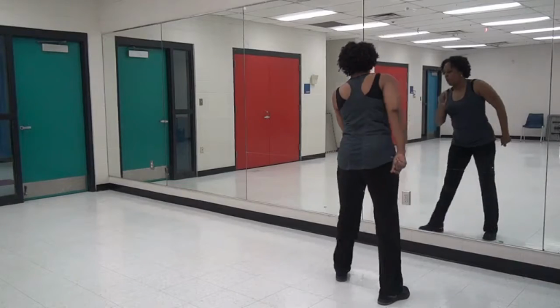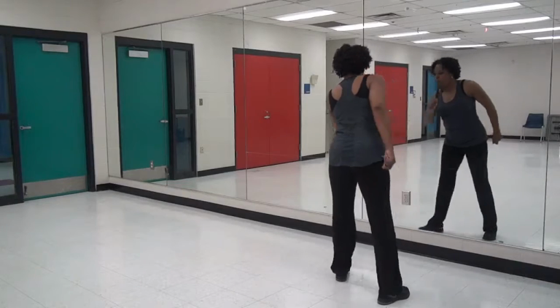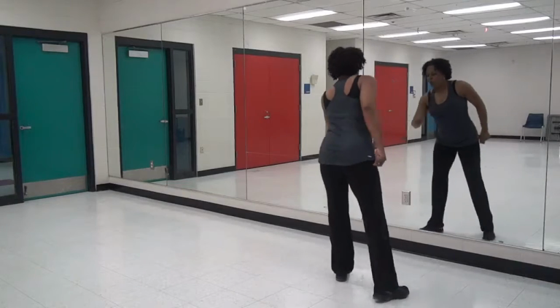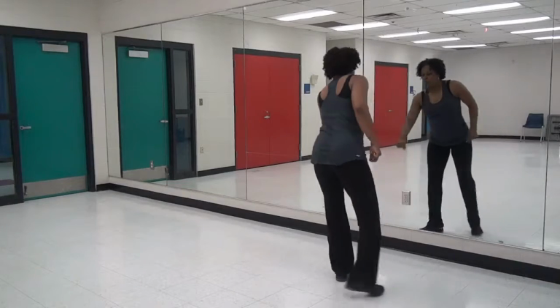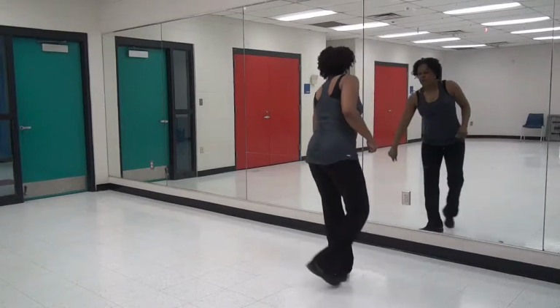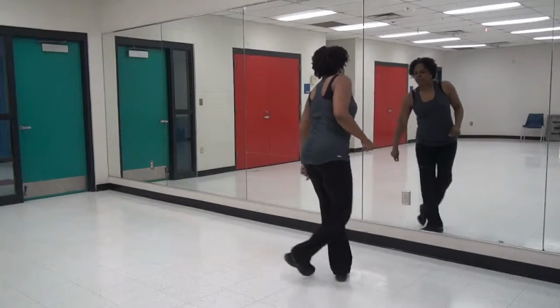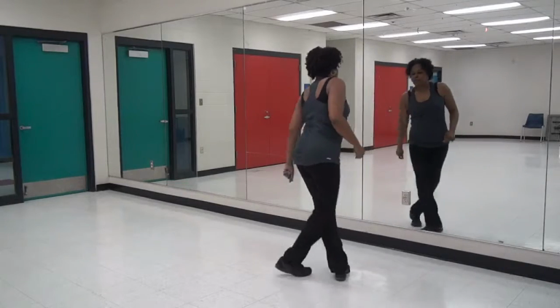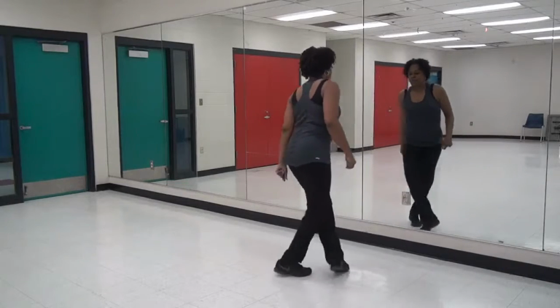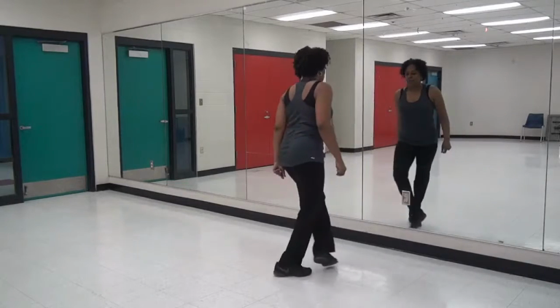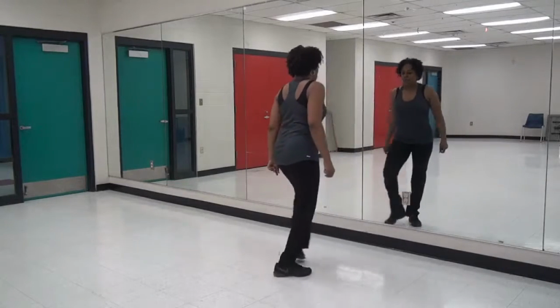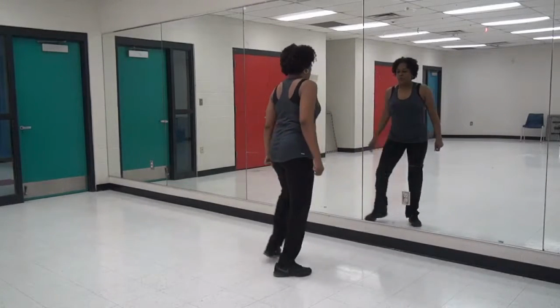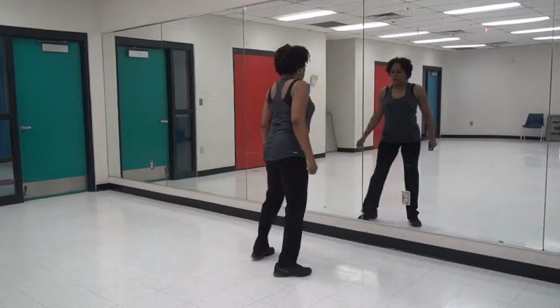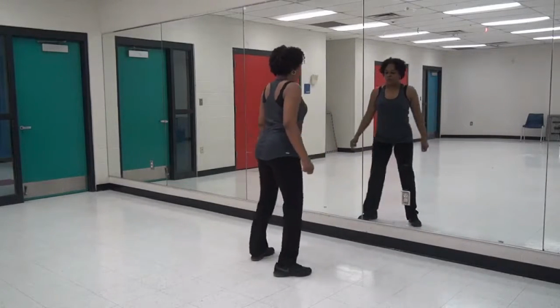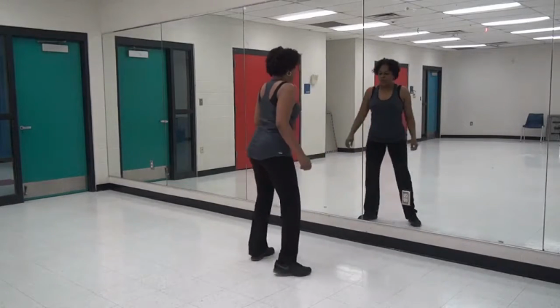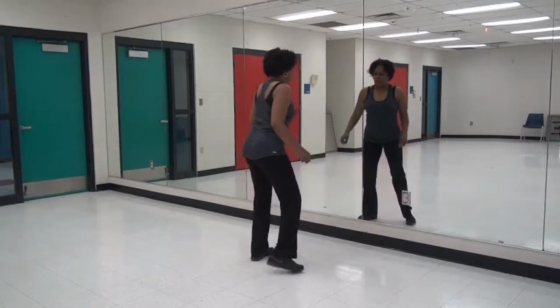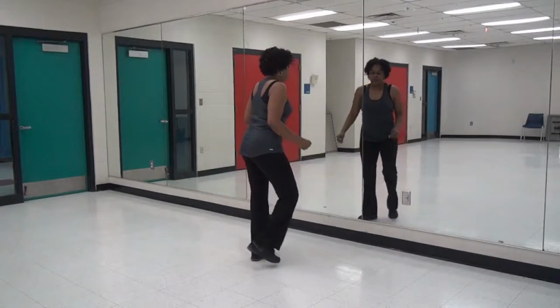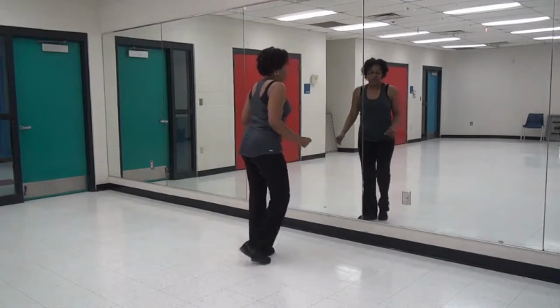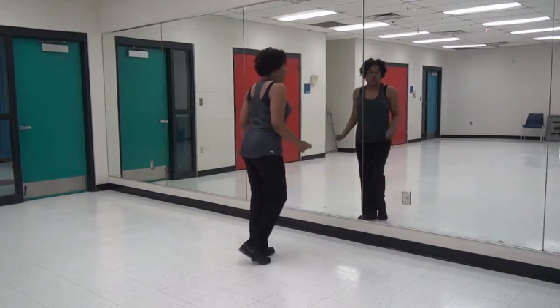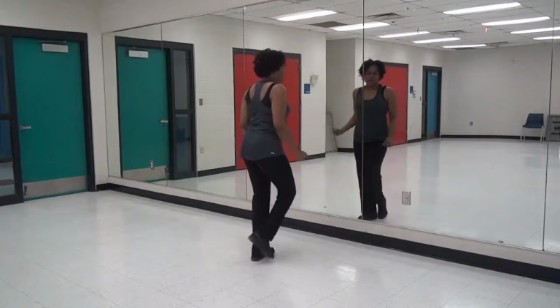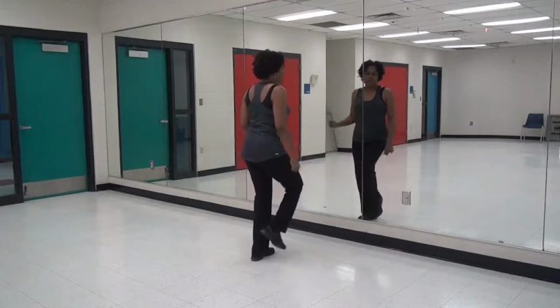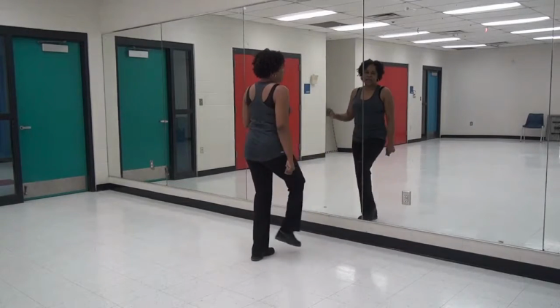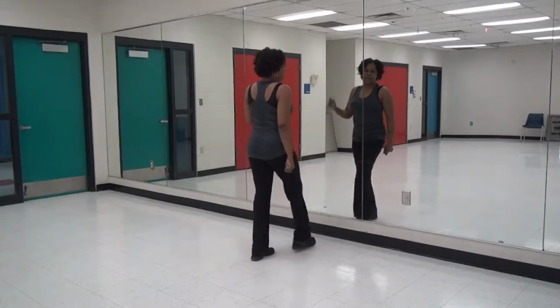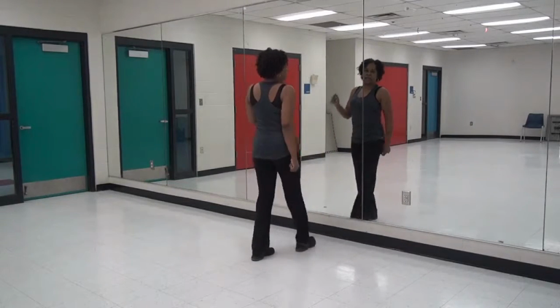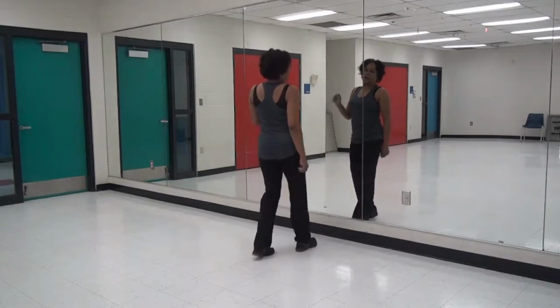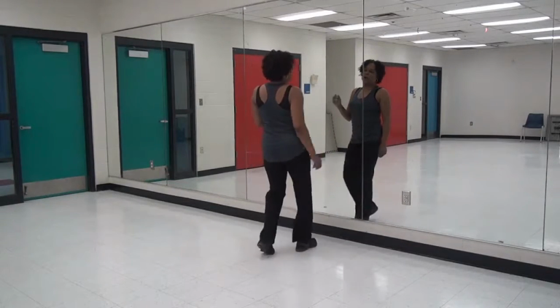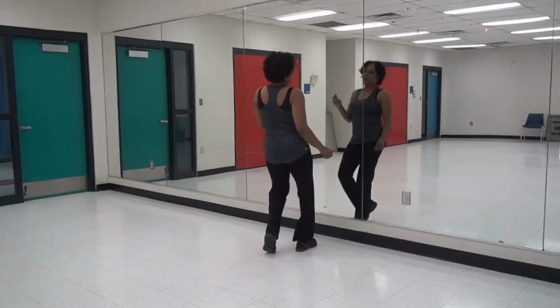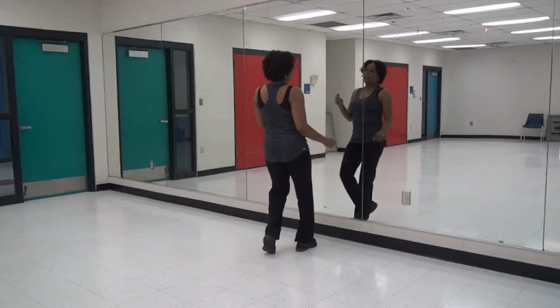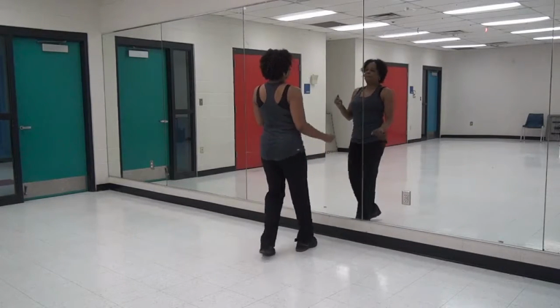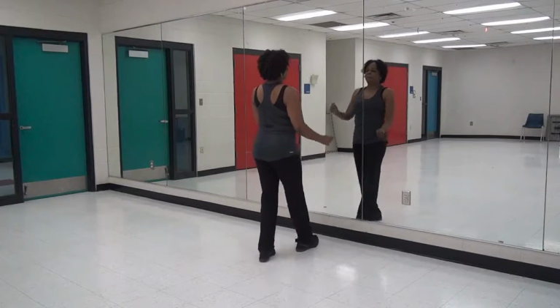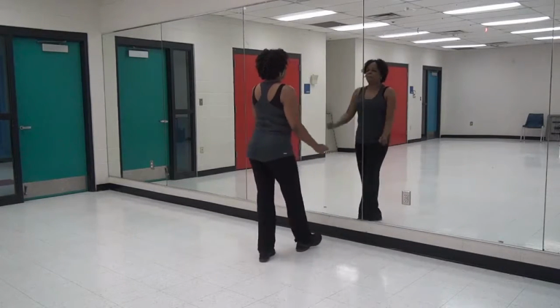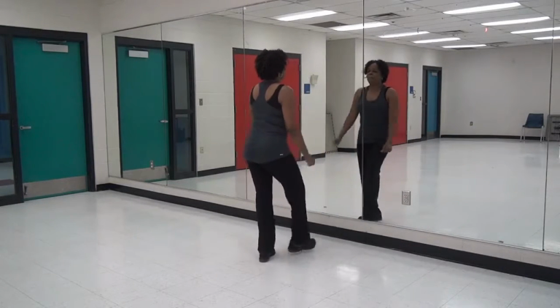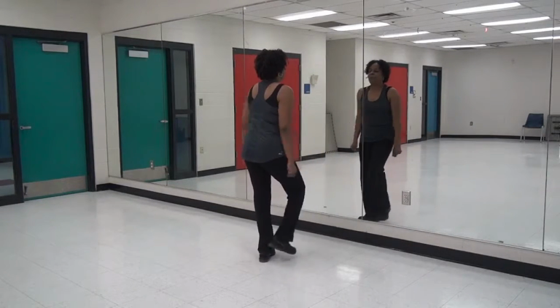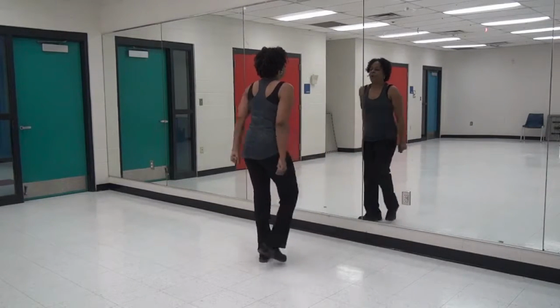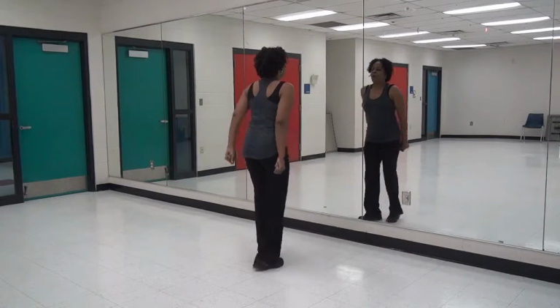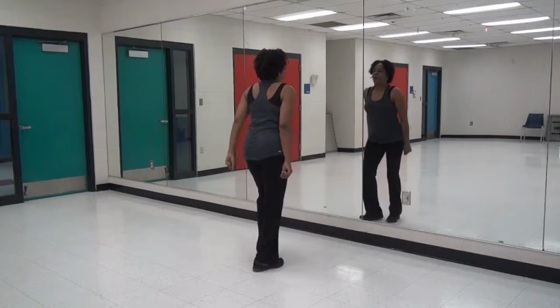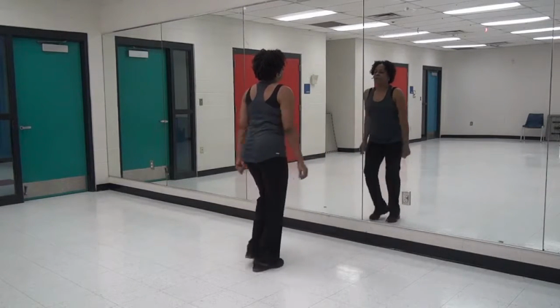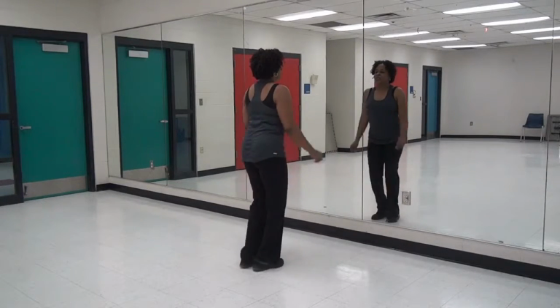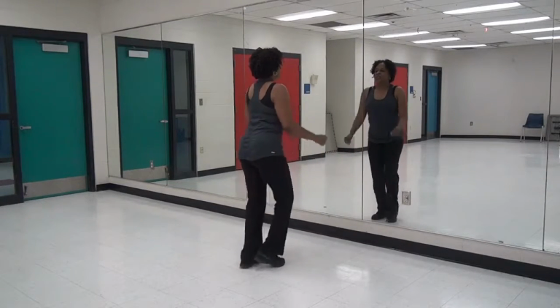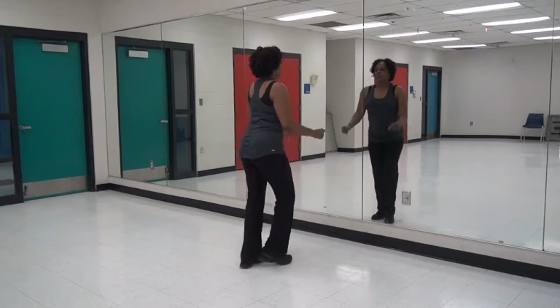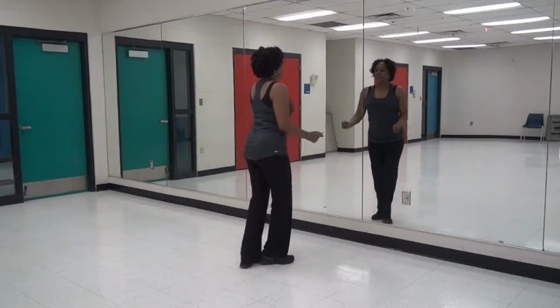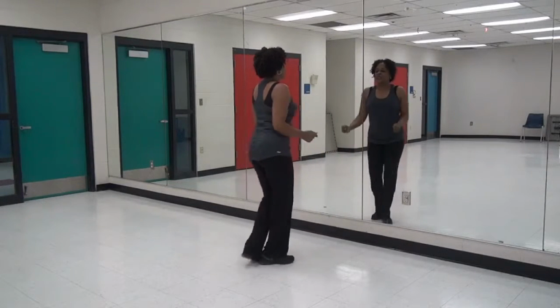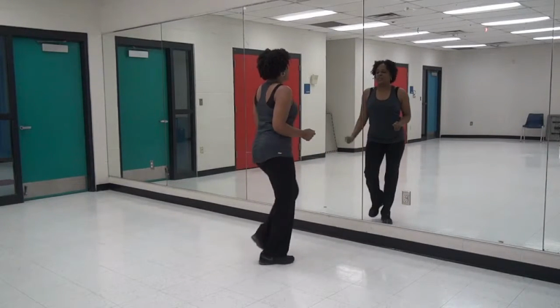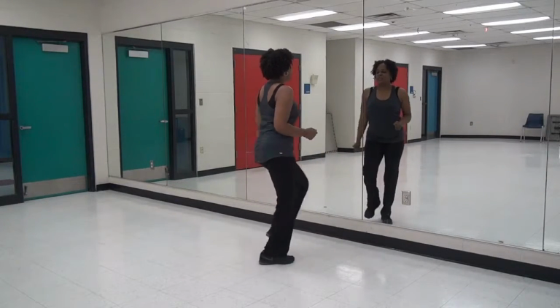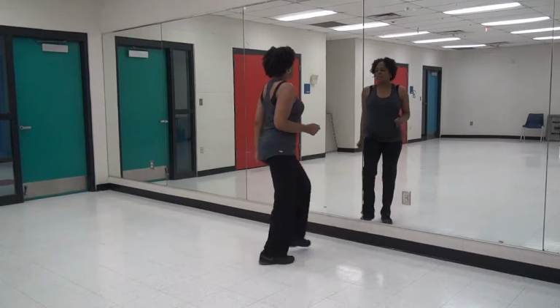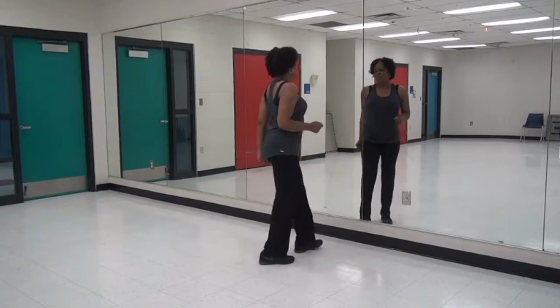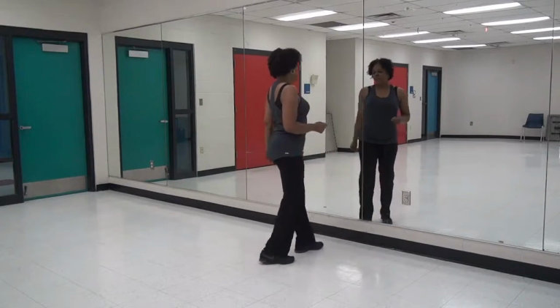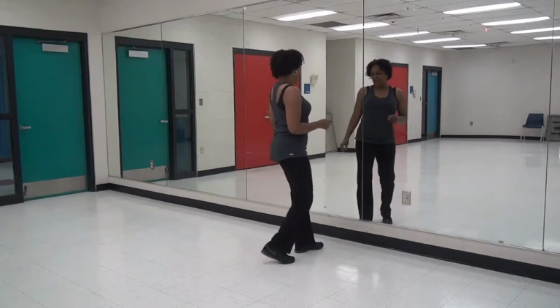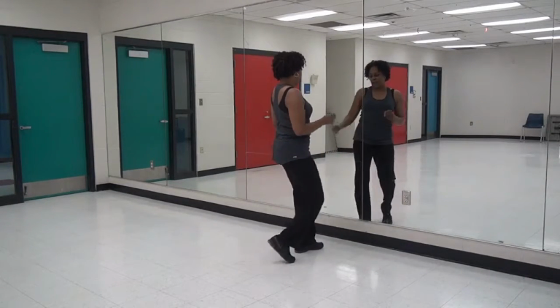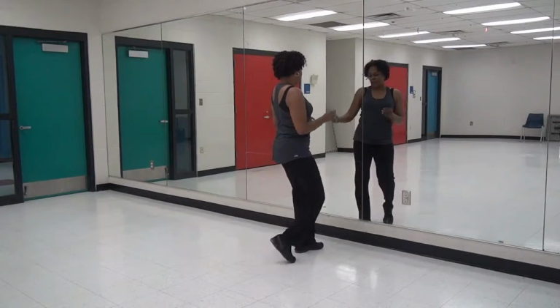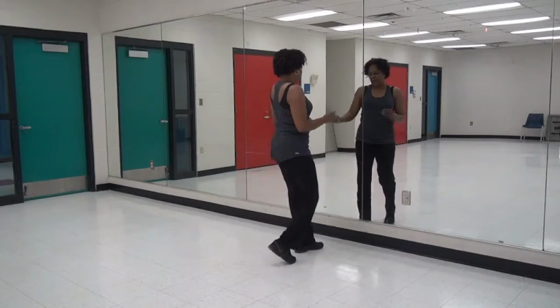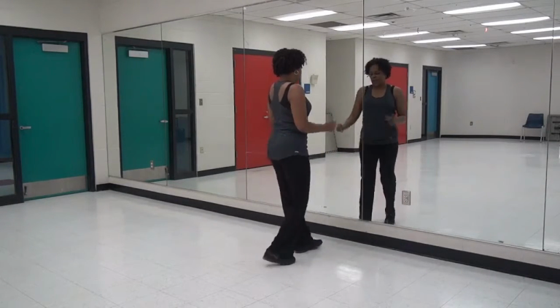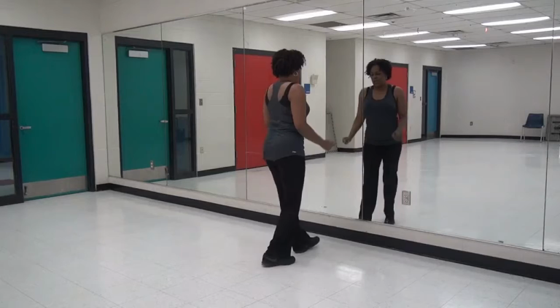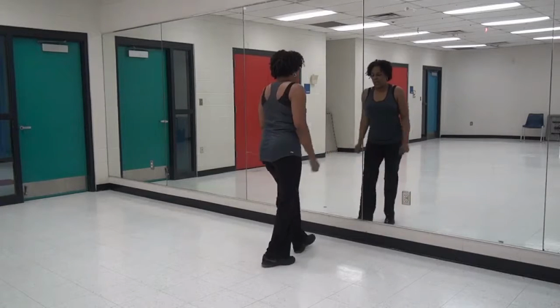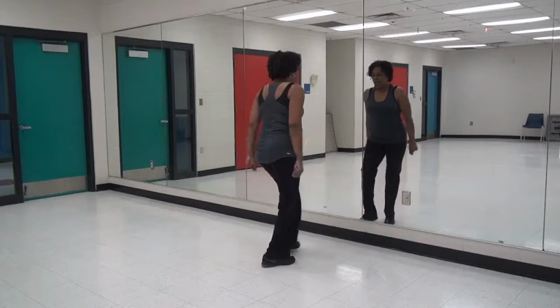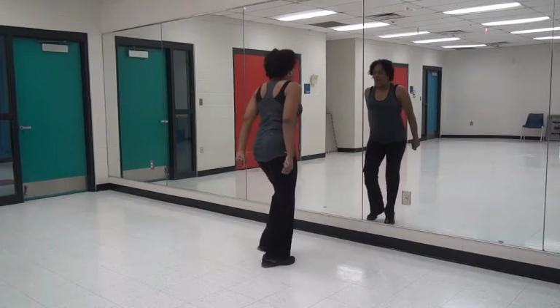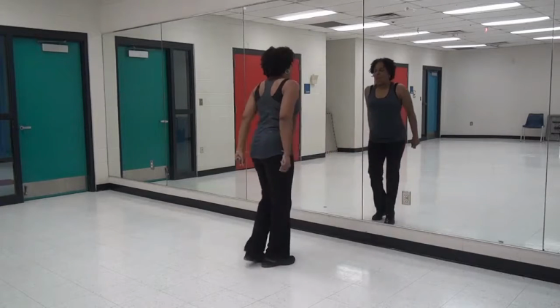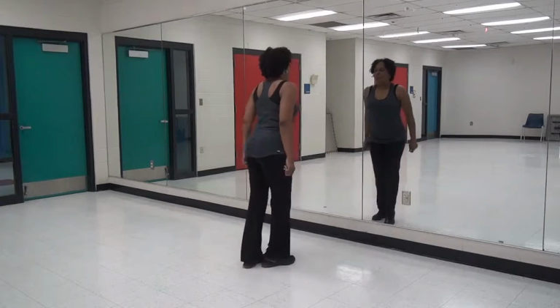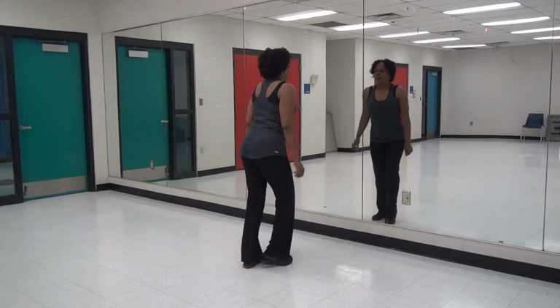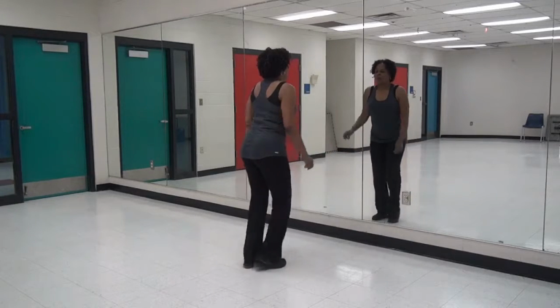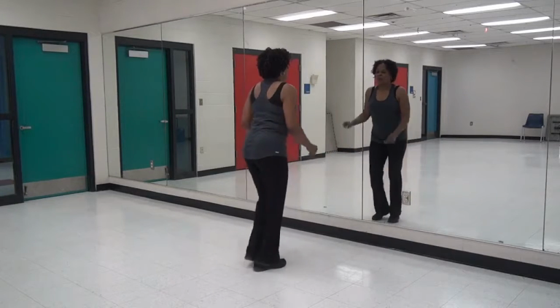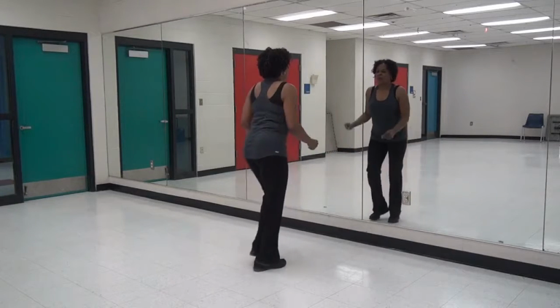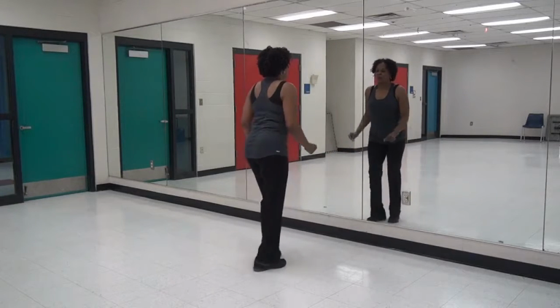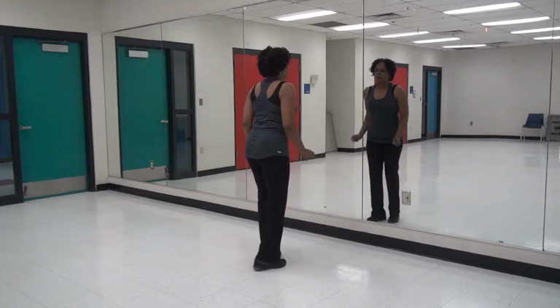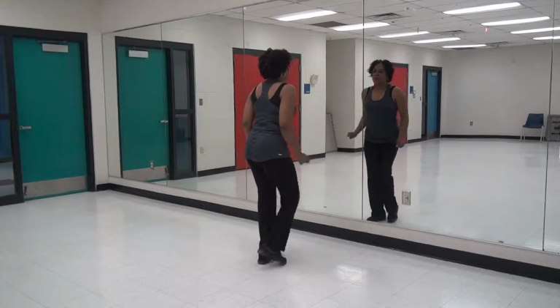One, two, three, four. Step right. One, two, three, step left. One, two, three.